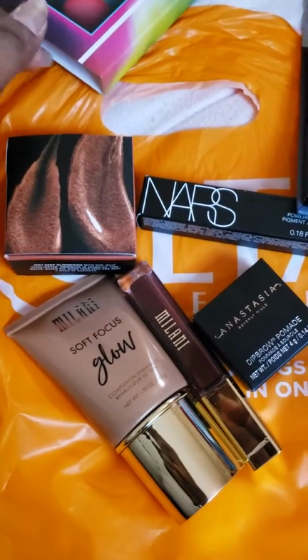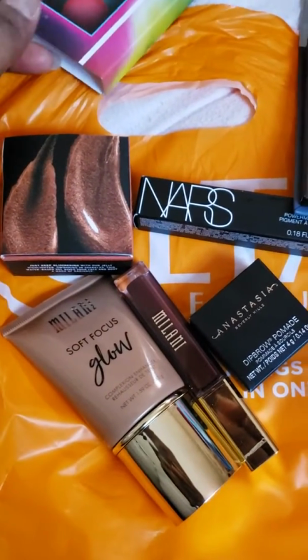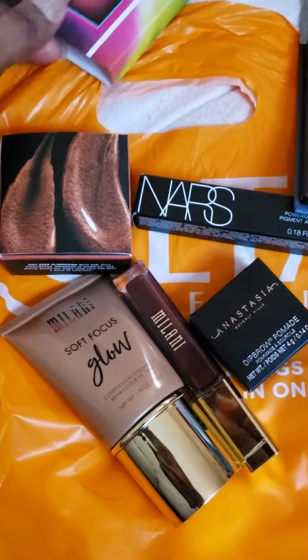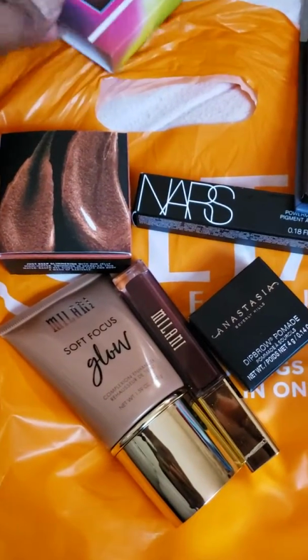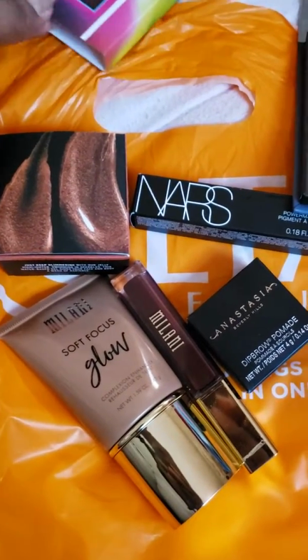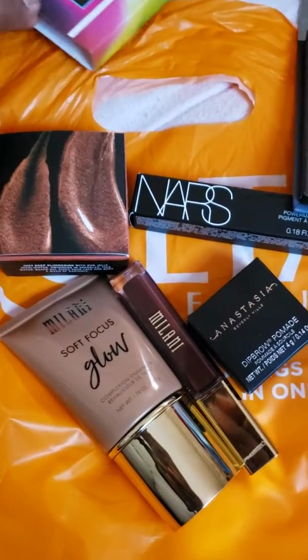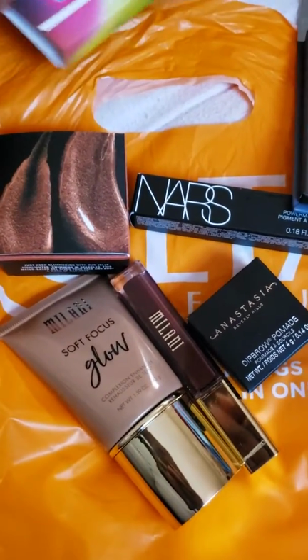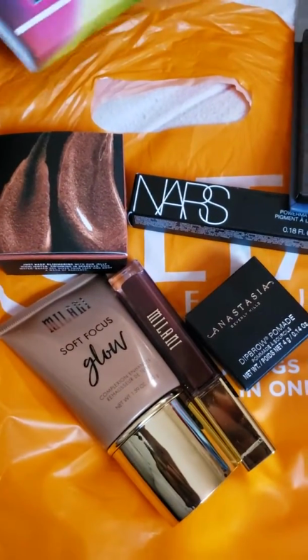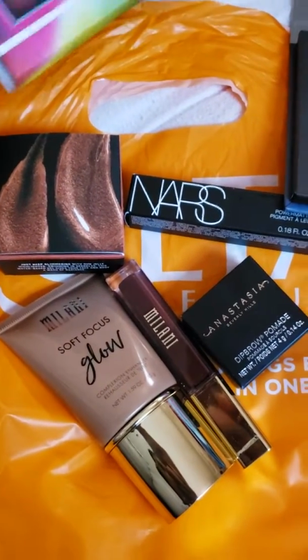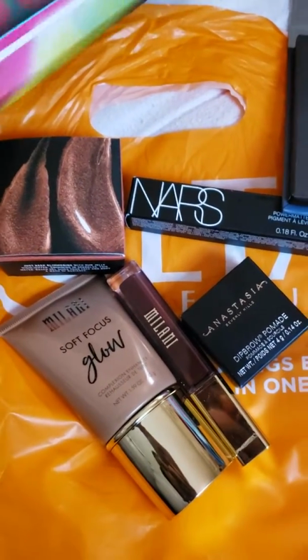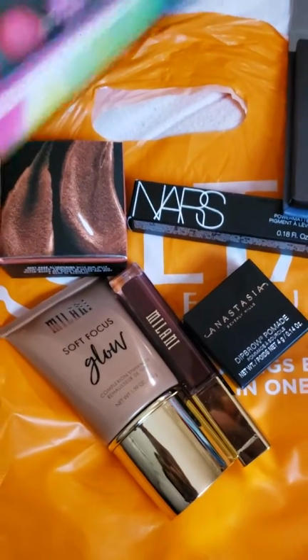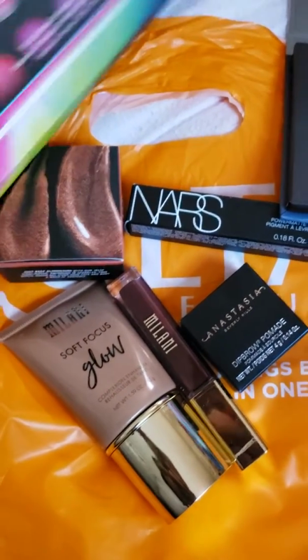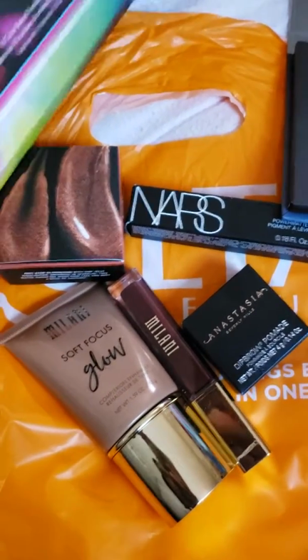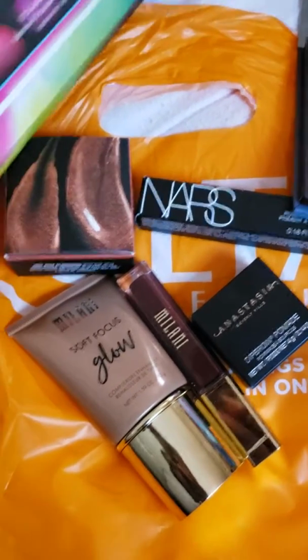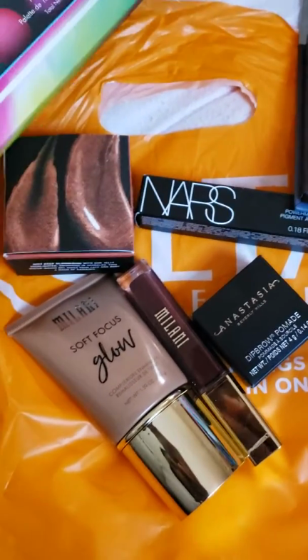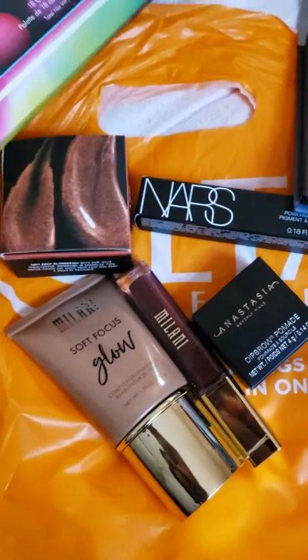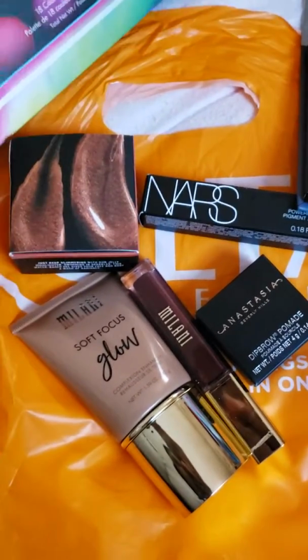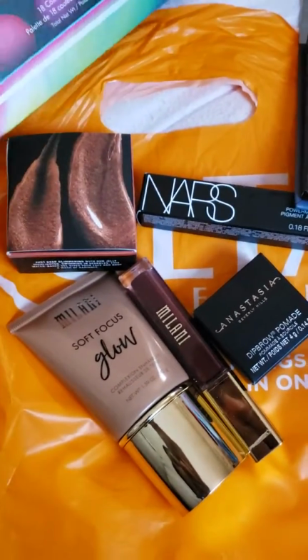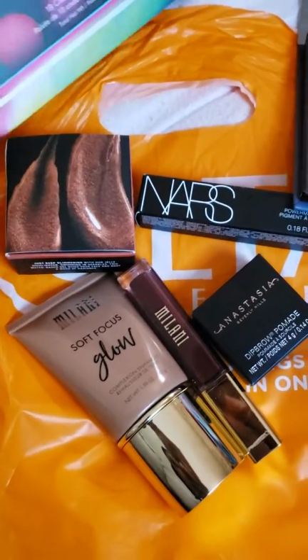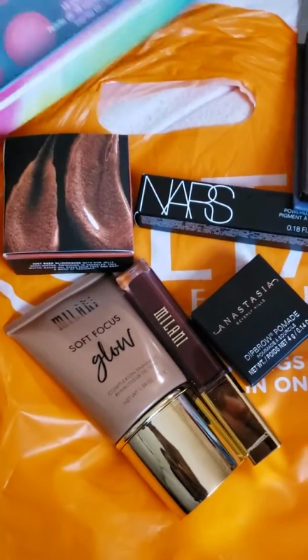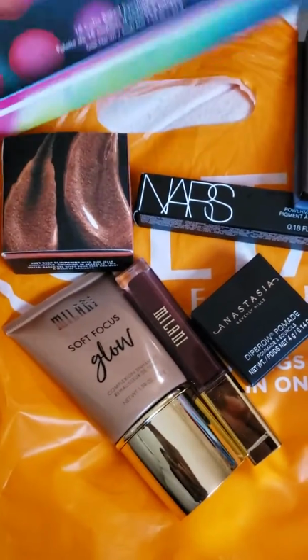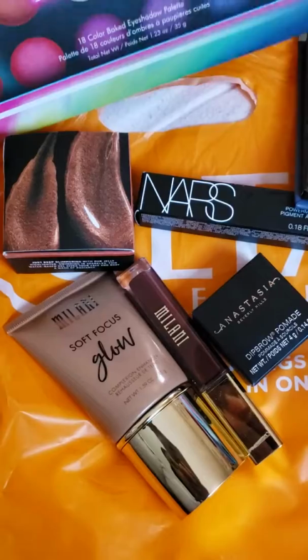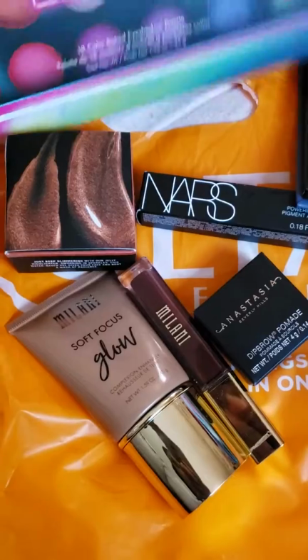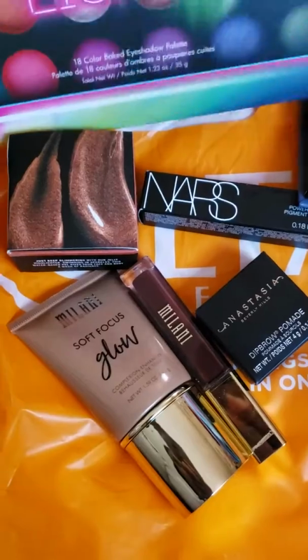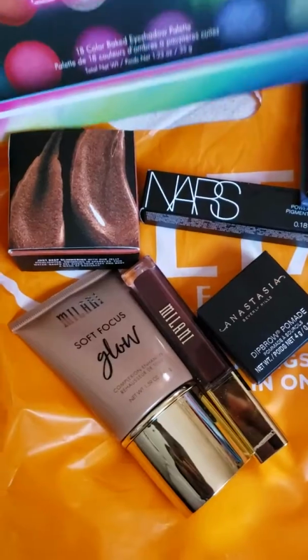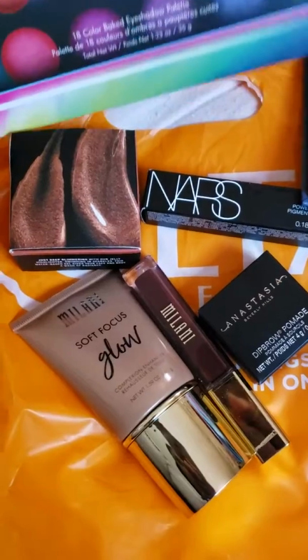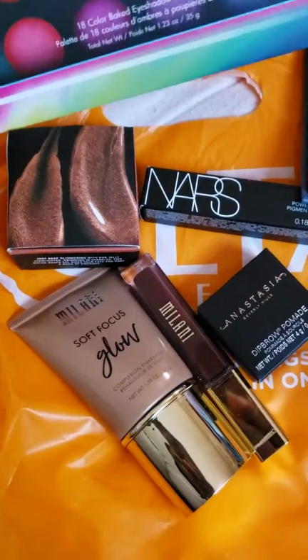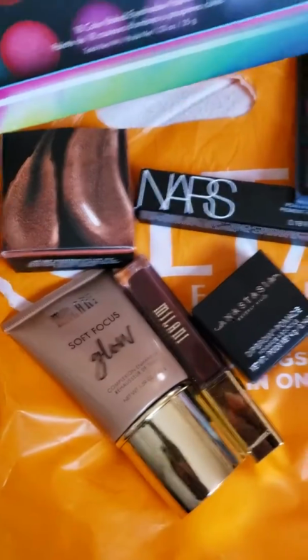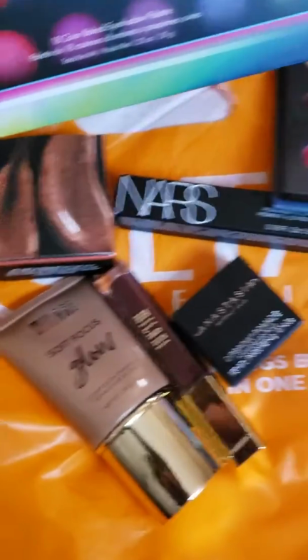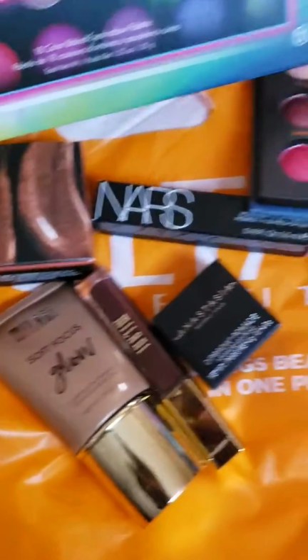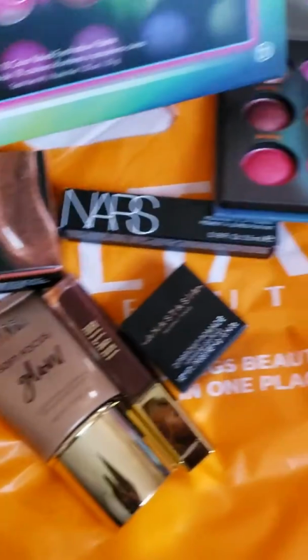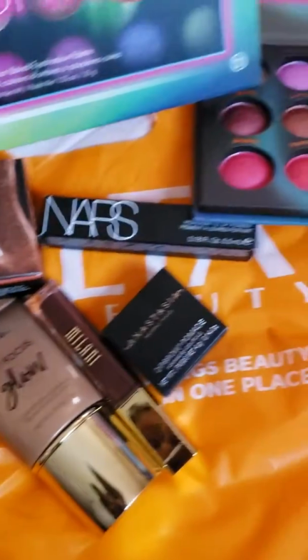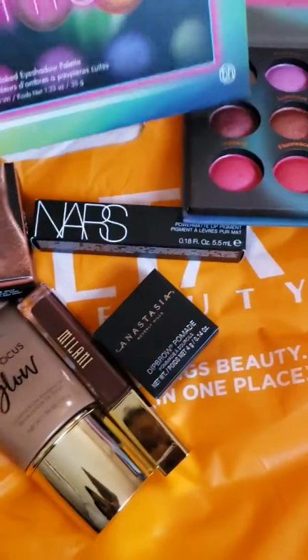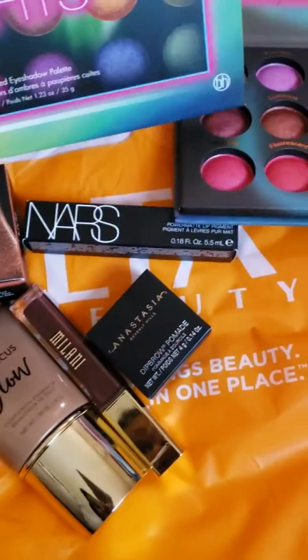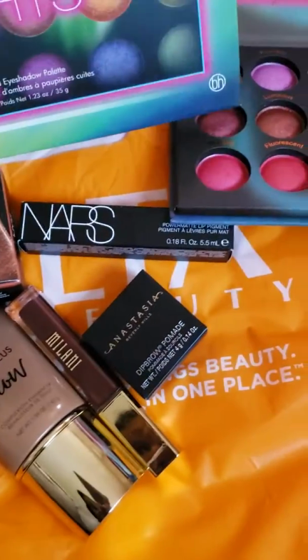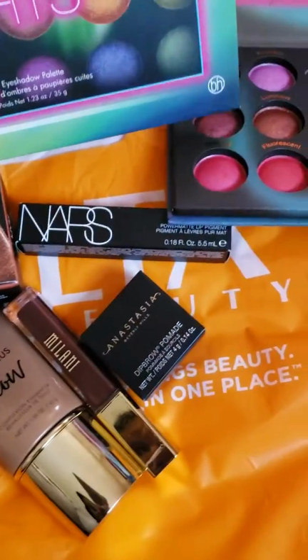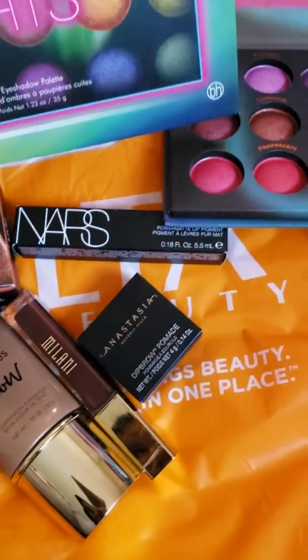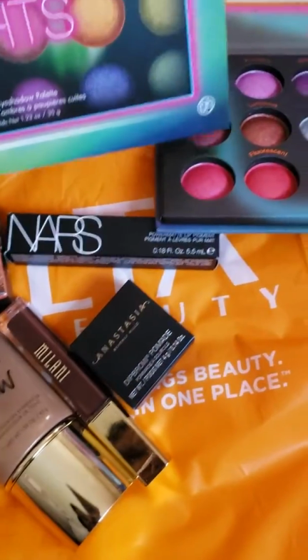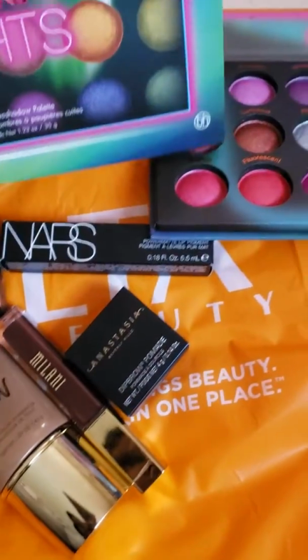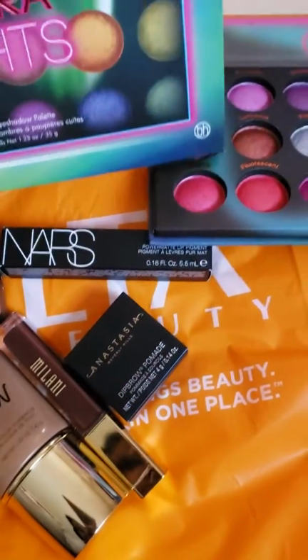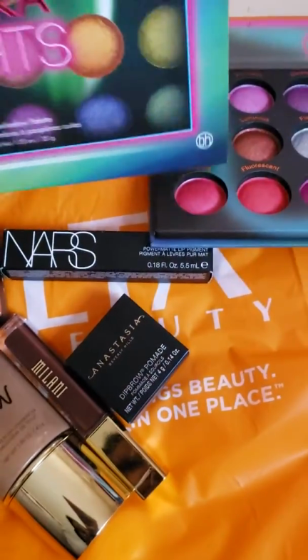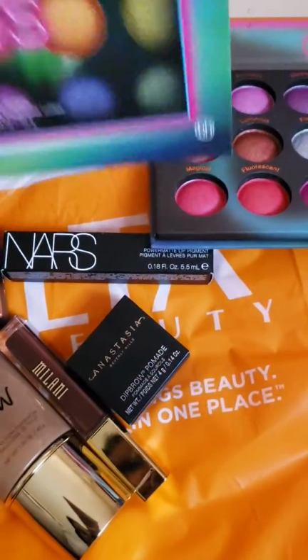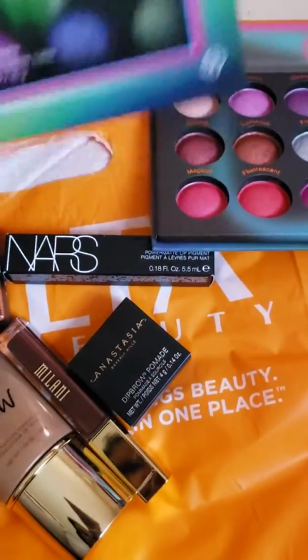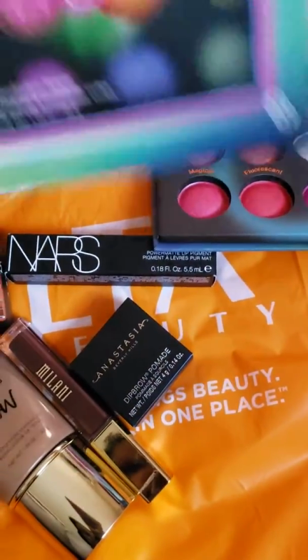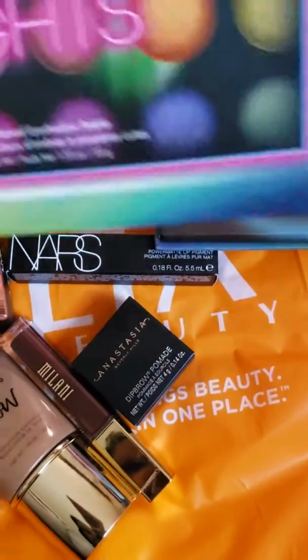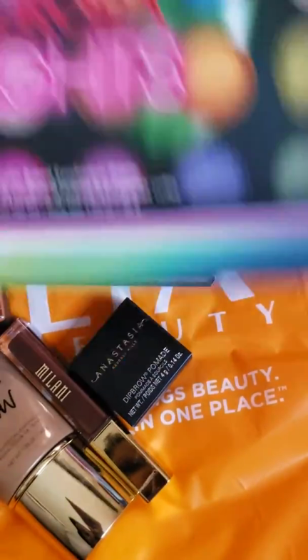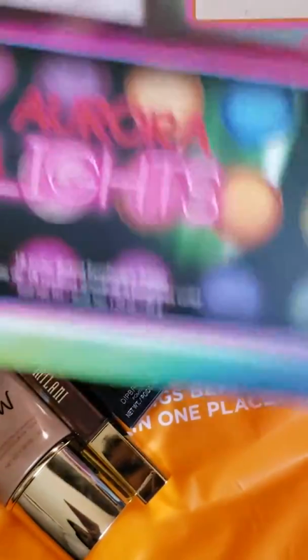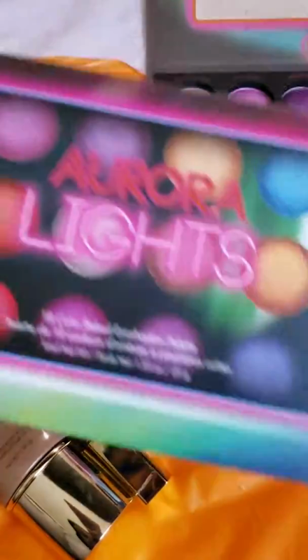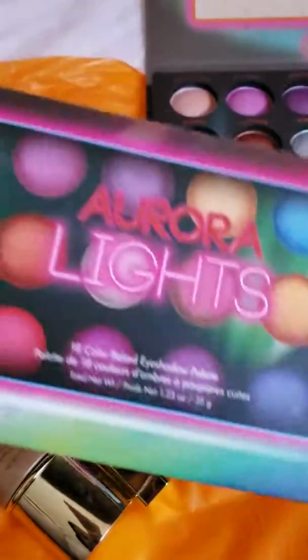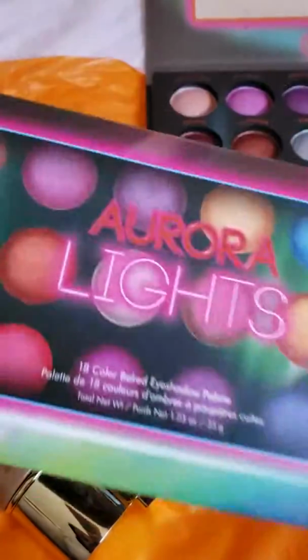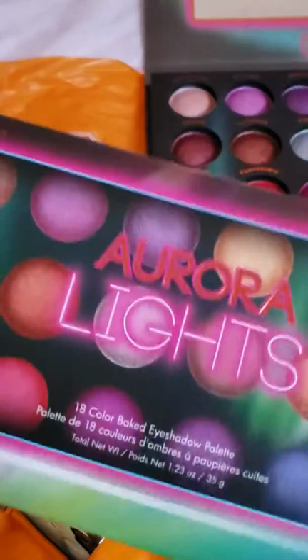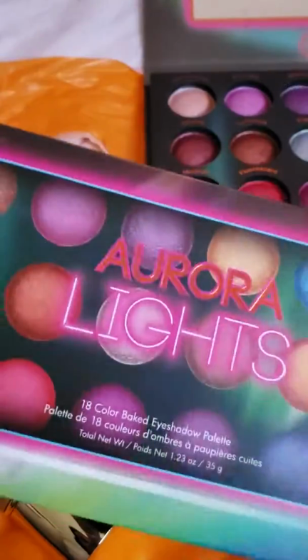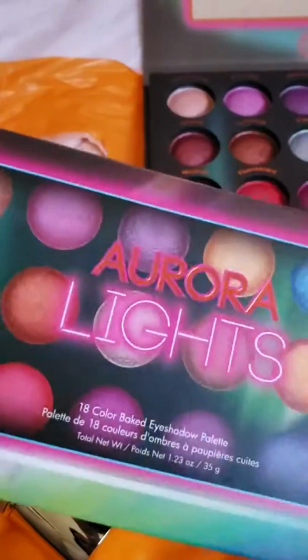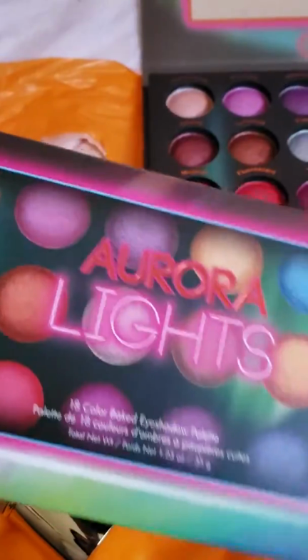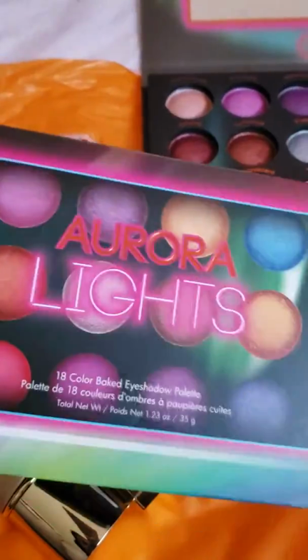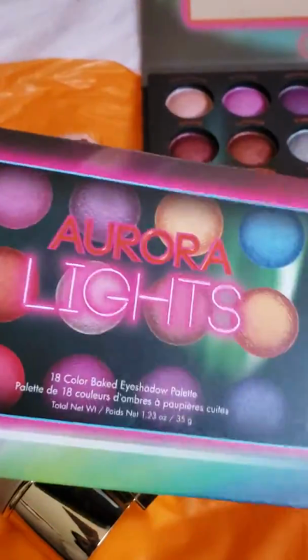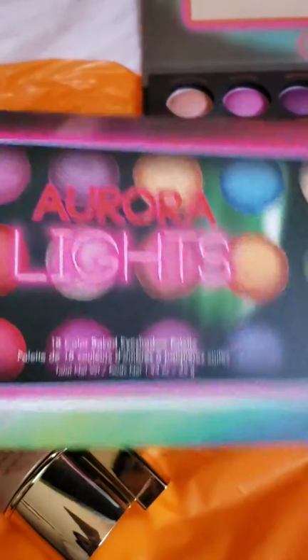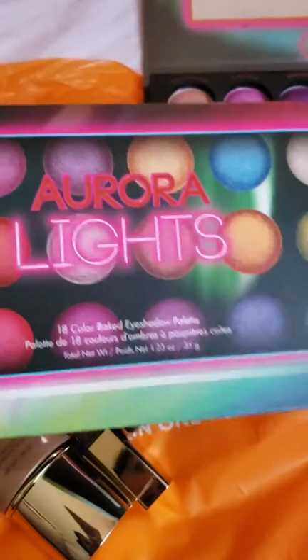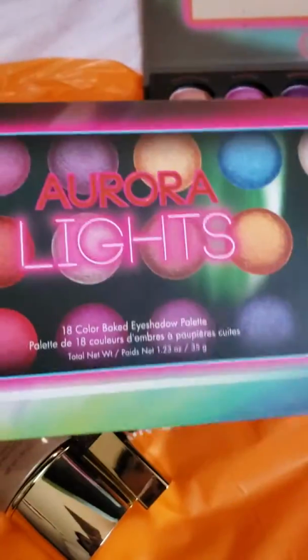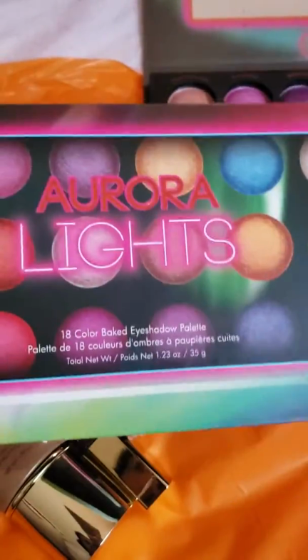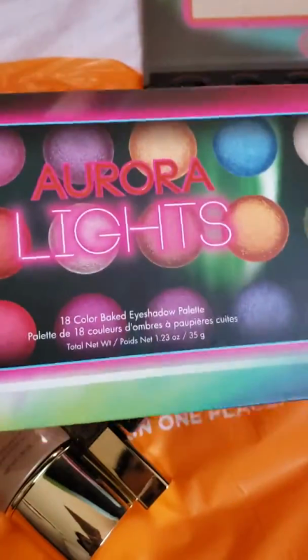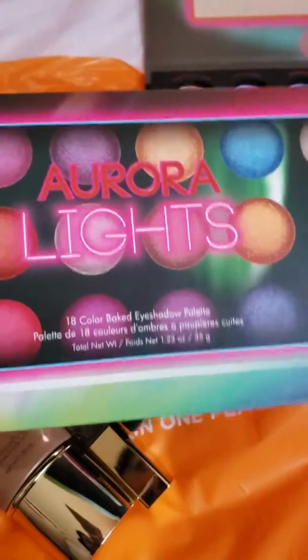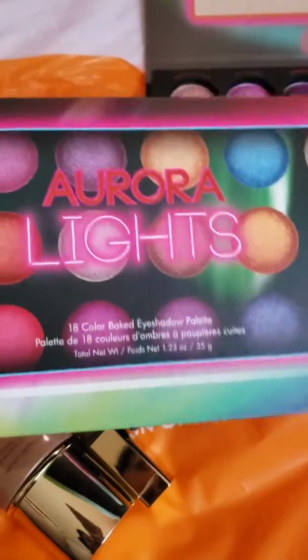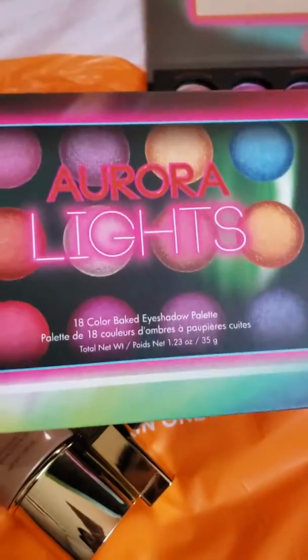I can't wait to come back with a makeup tutorial on some of these products. I'll see you guys relatively soon!